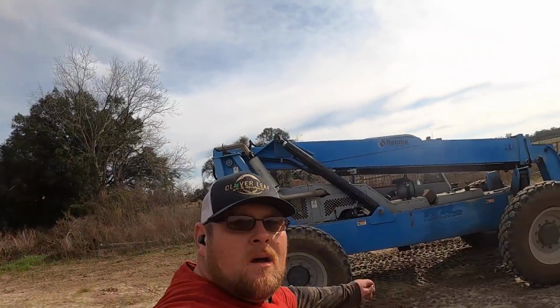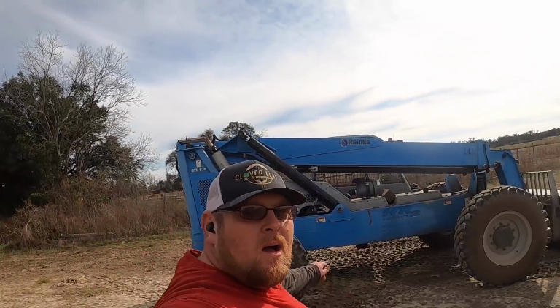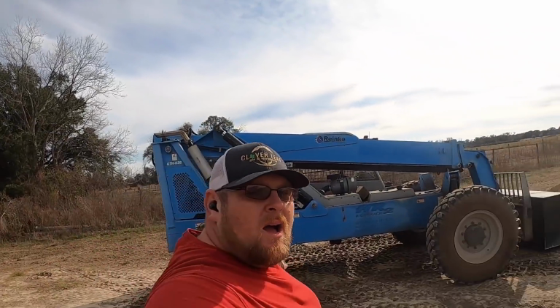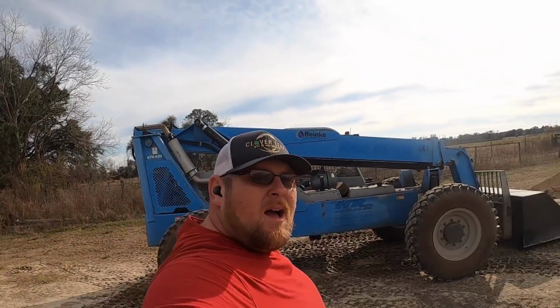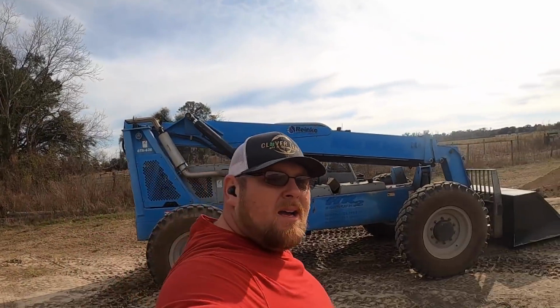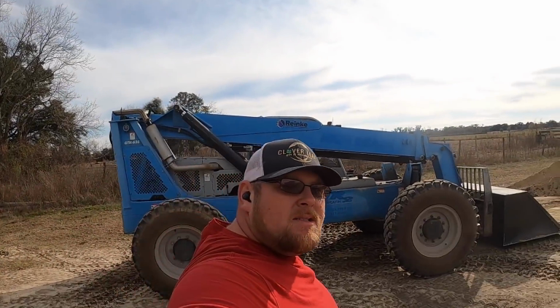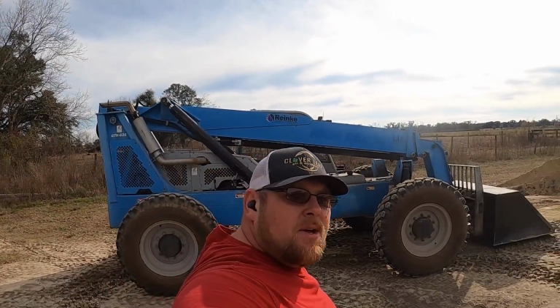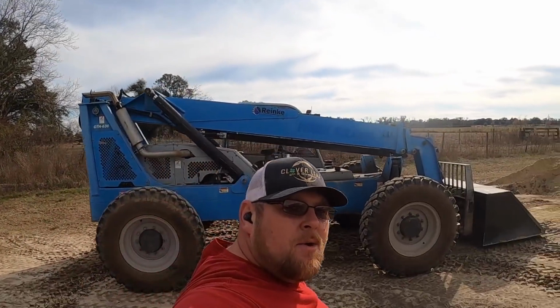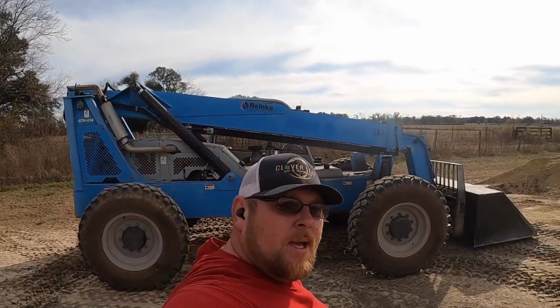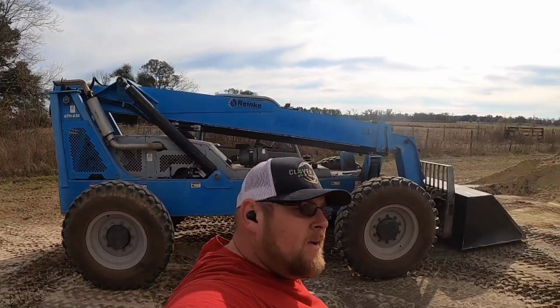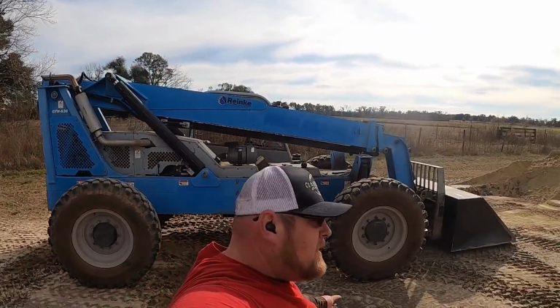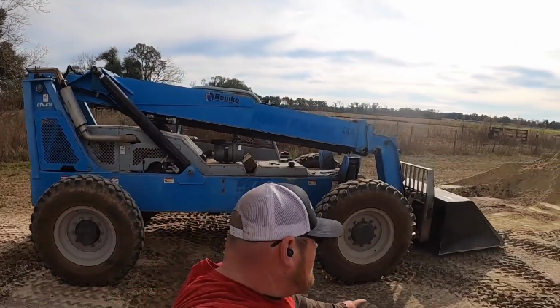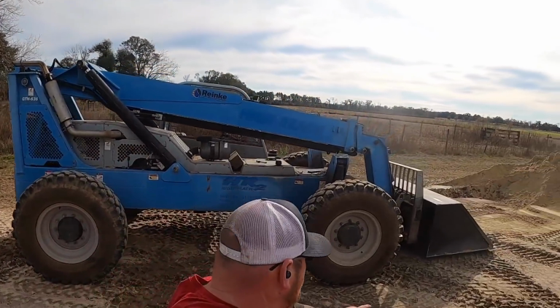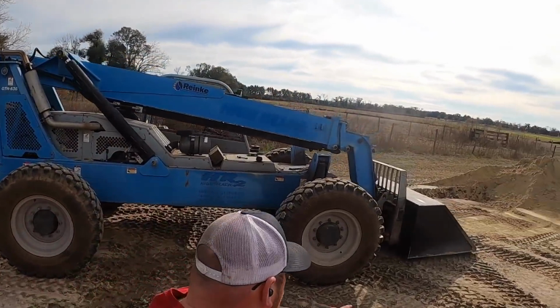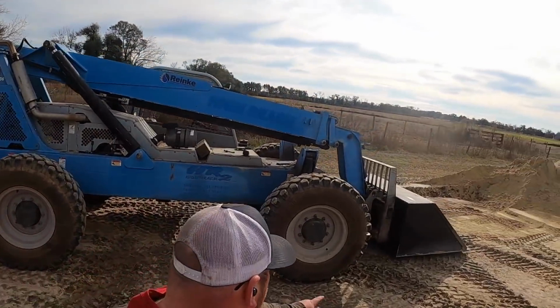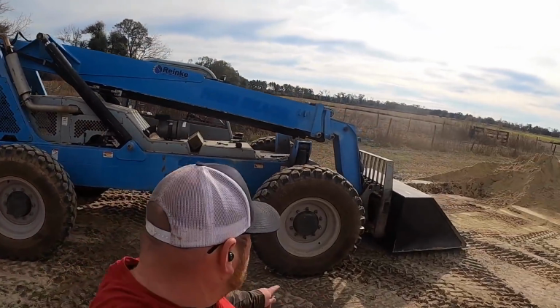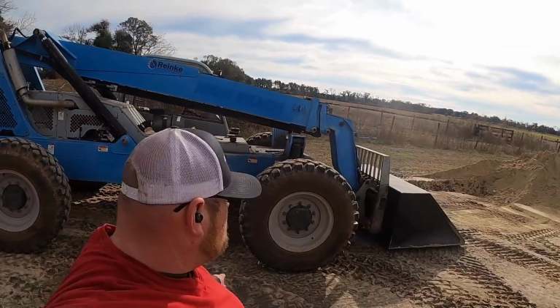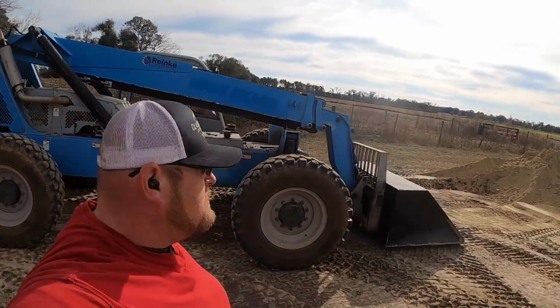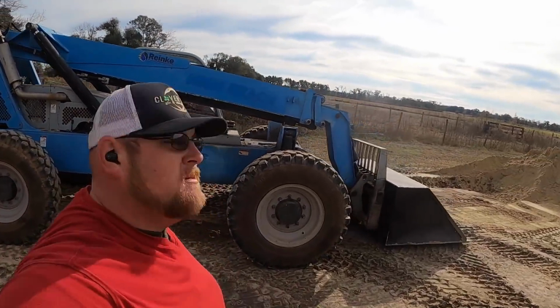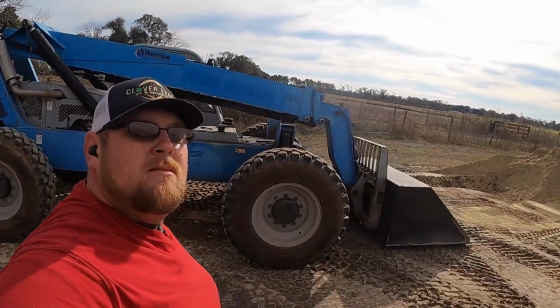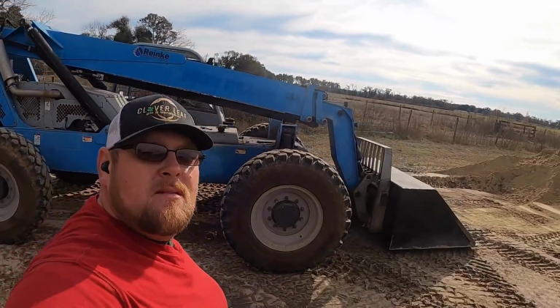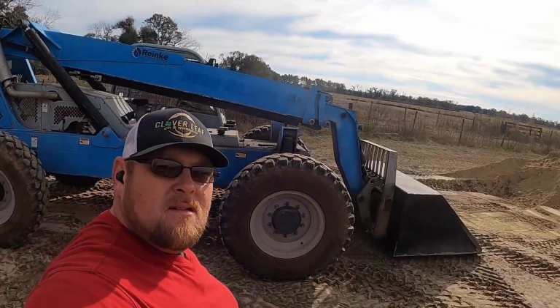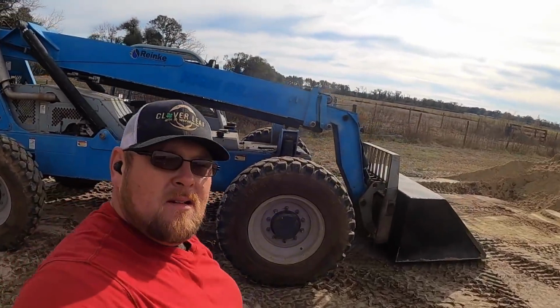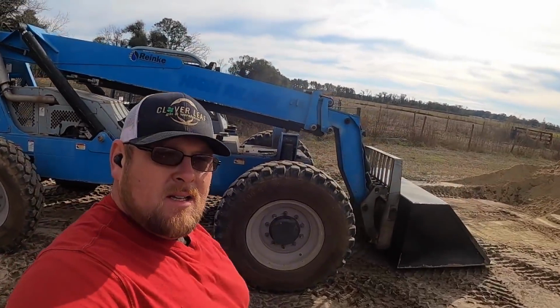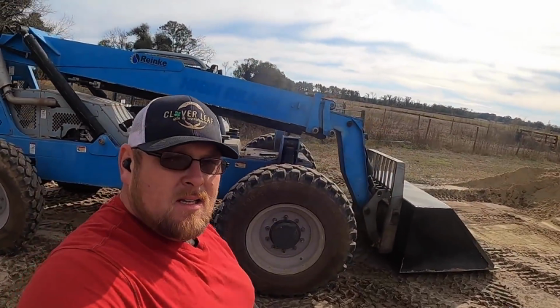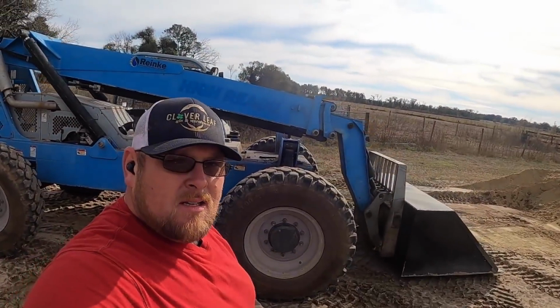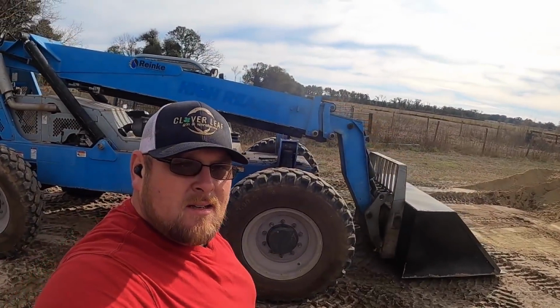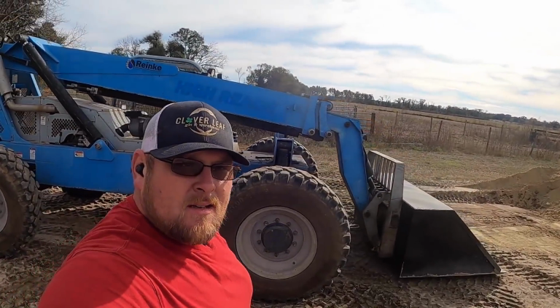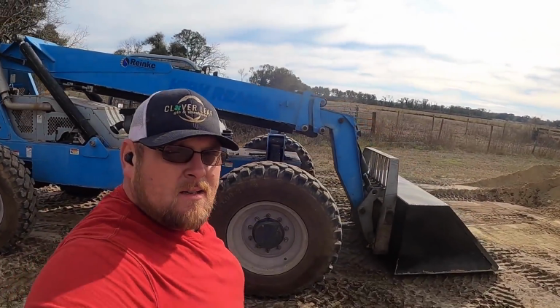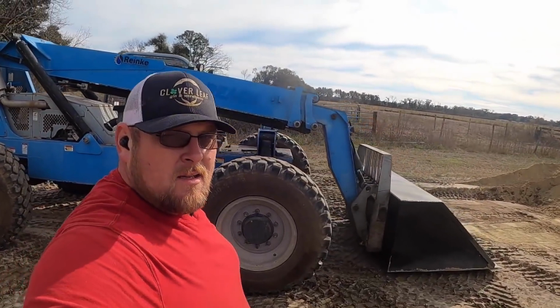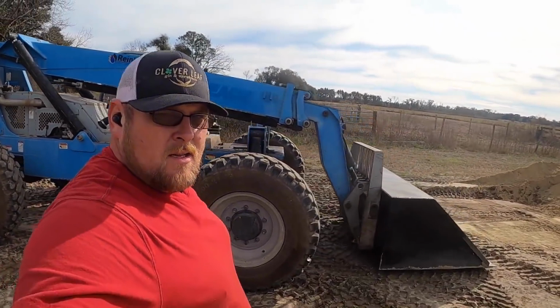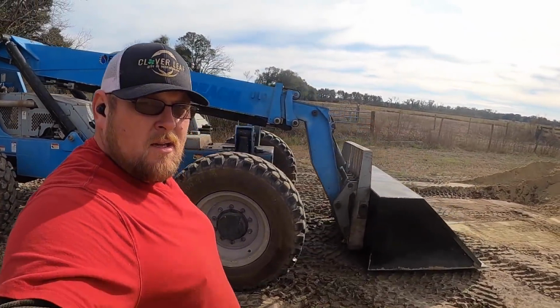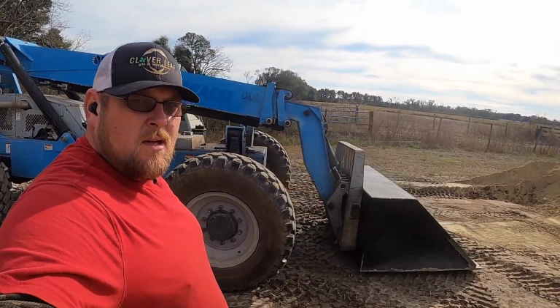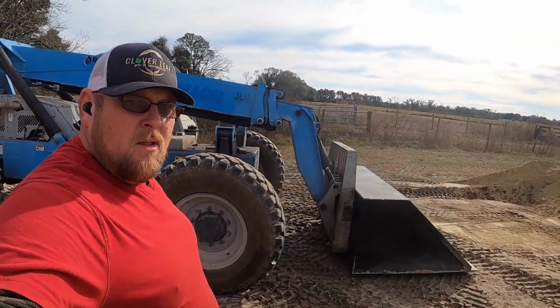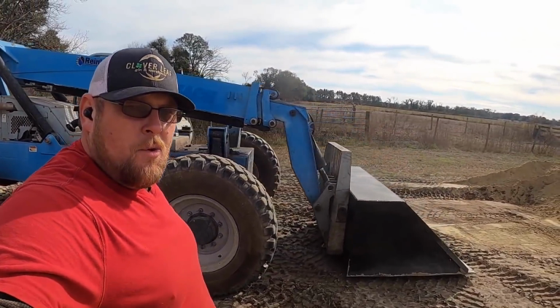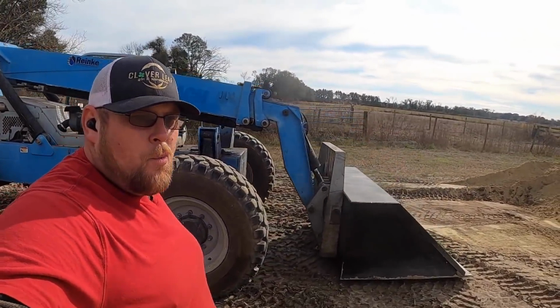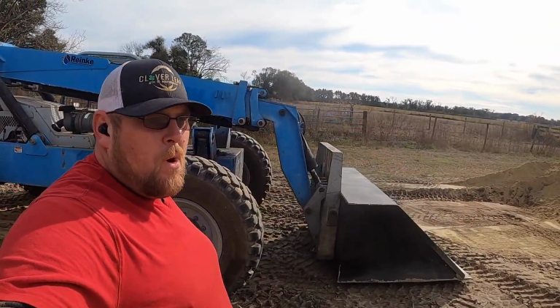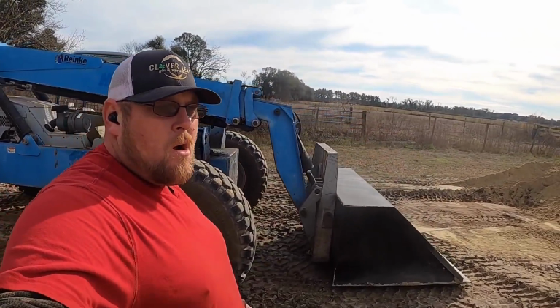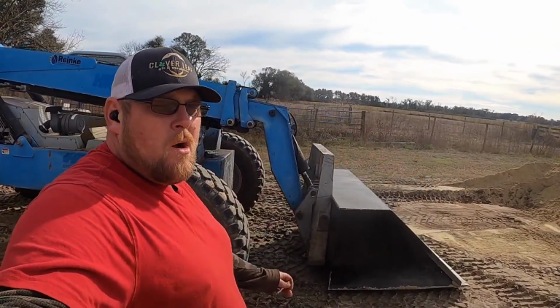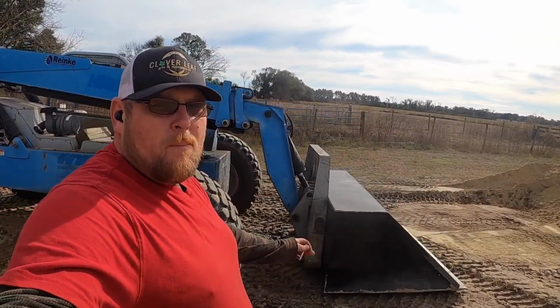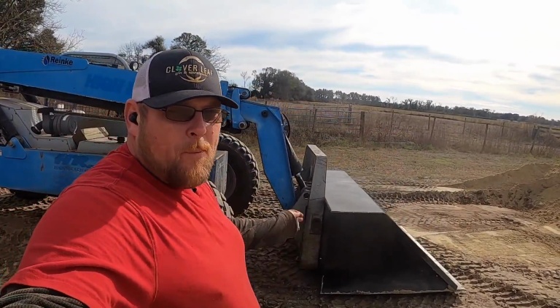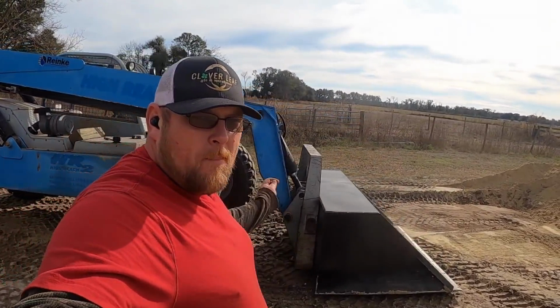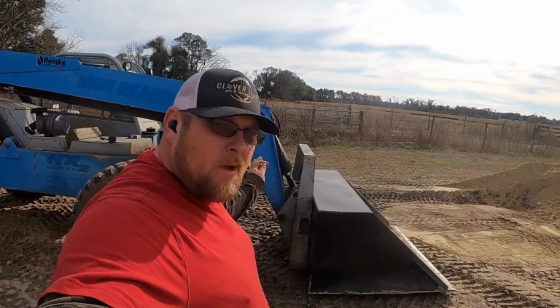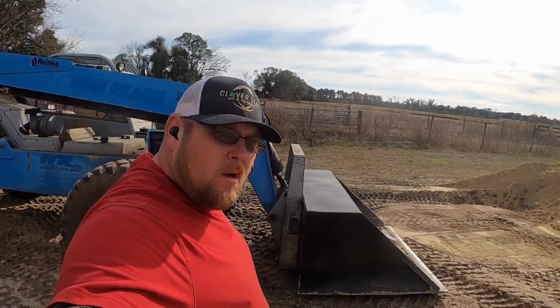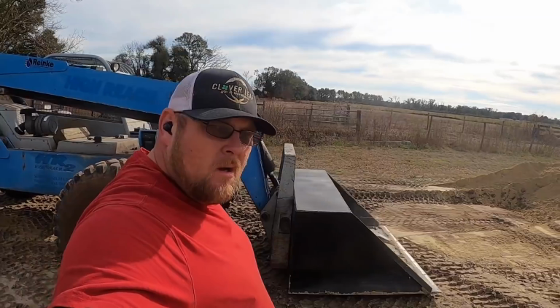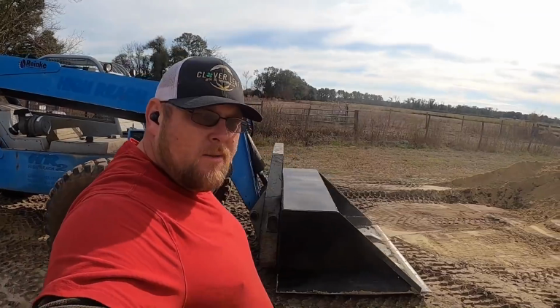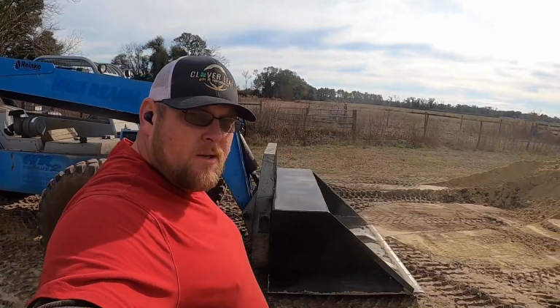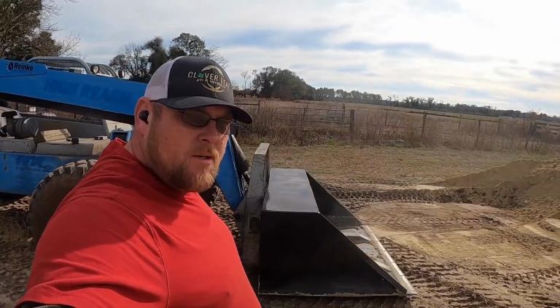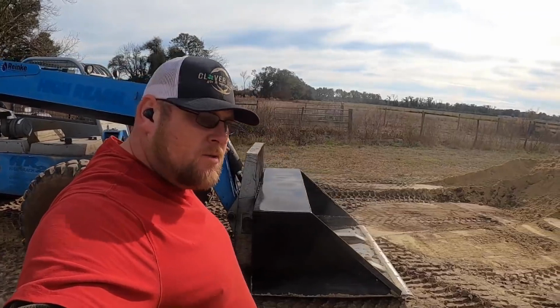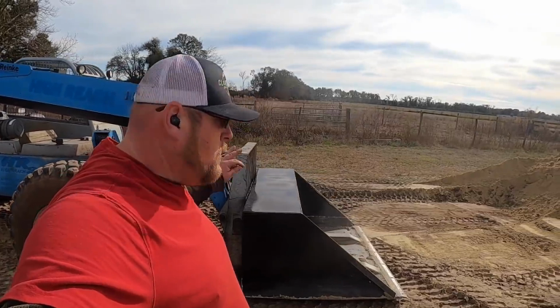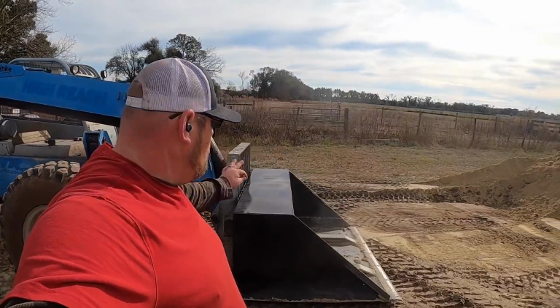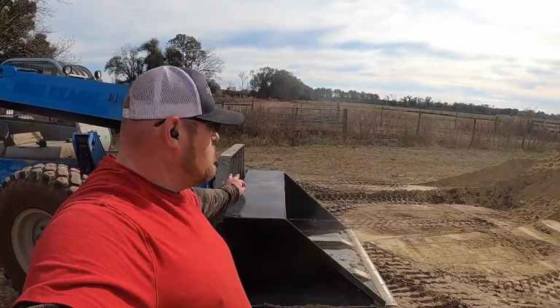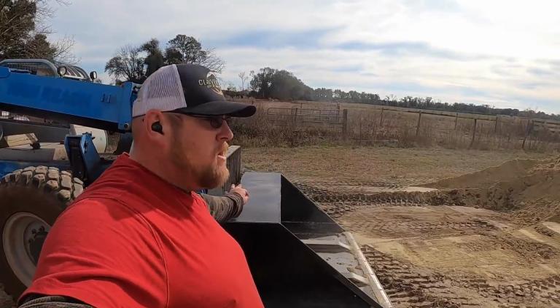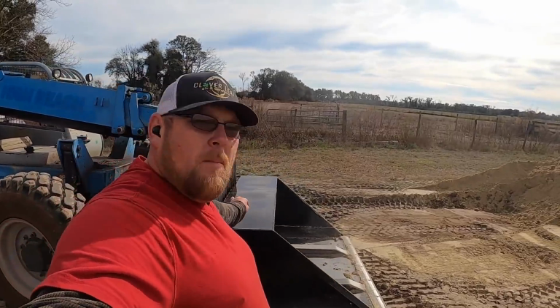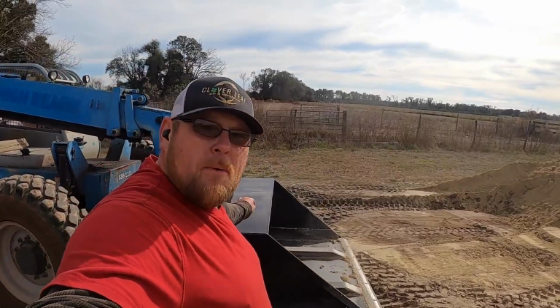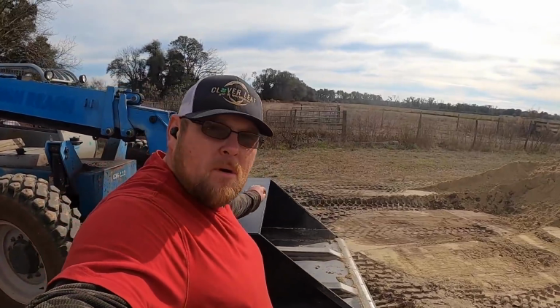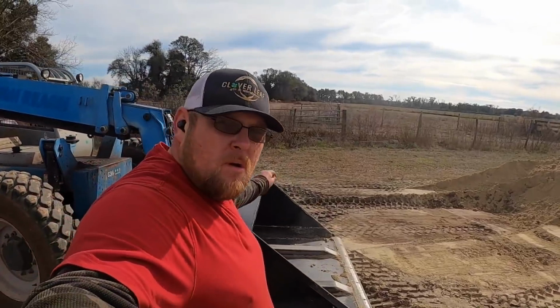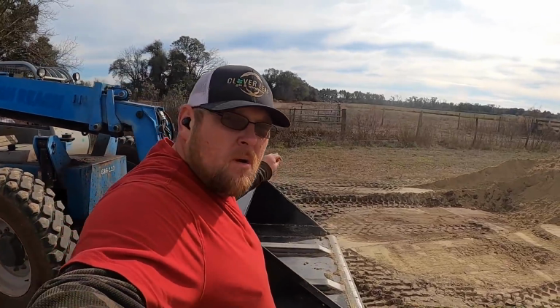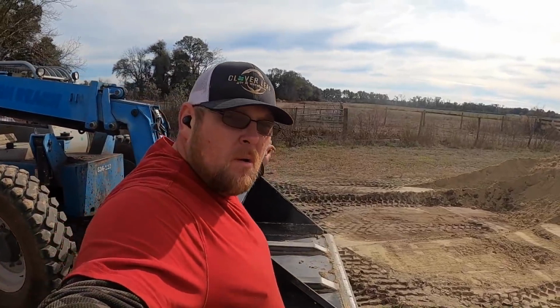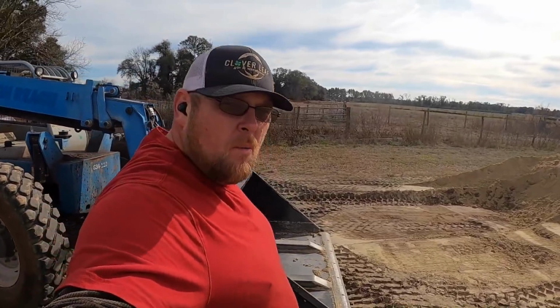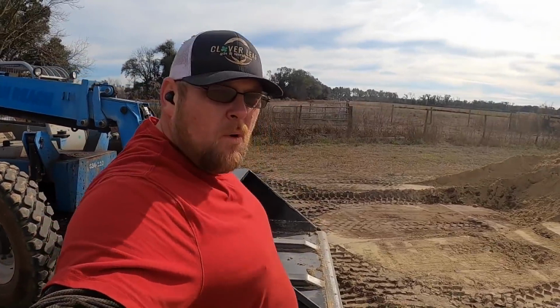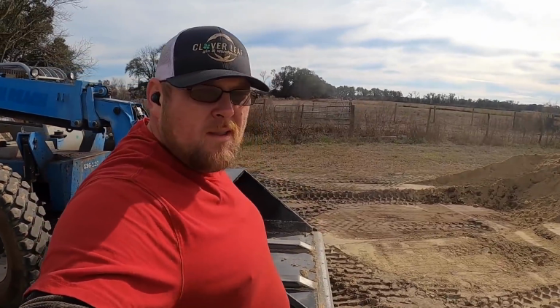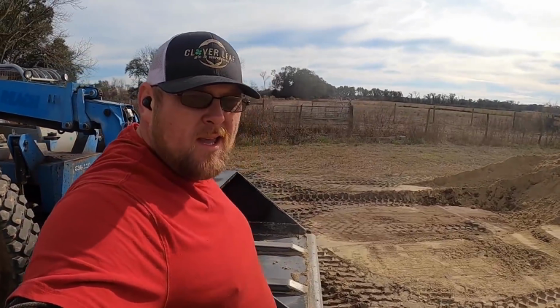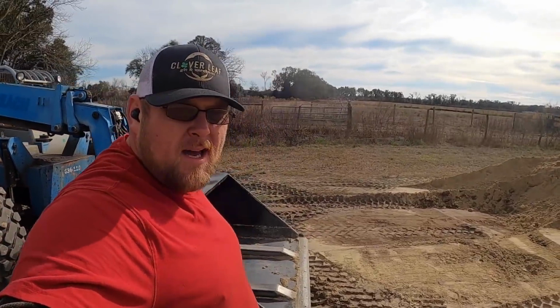All right, so here it is — the world premiere of the Super Scooper 1000.